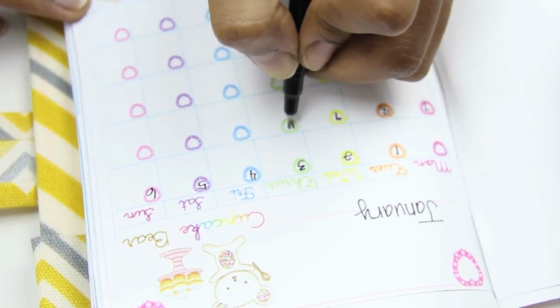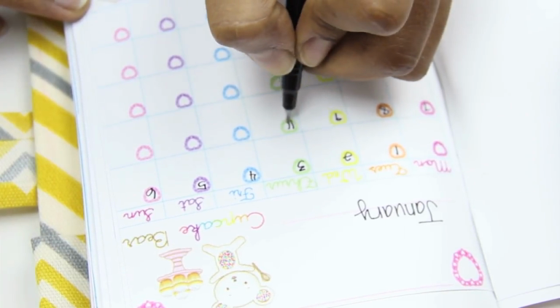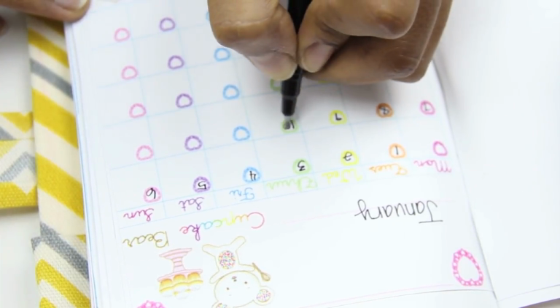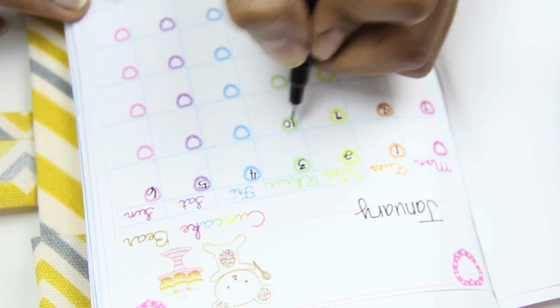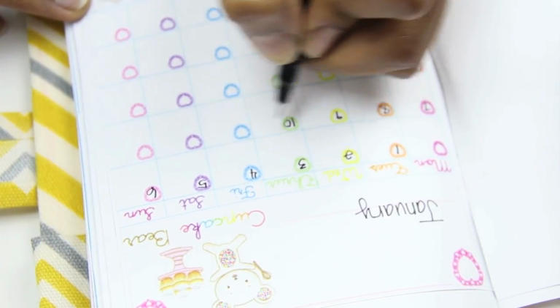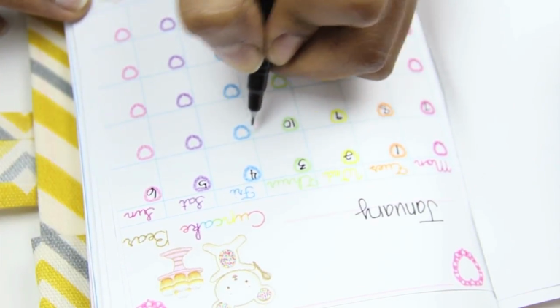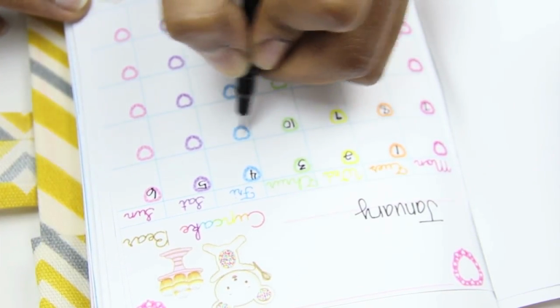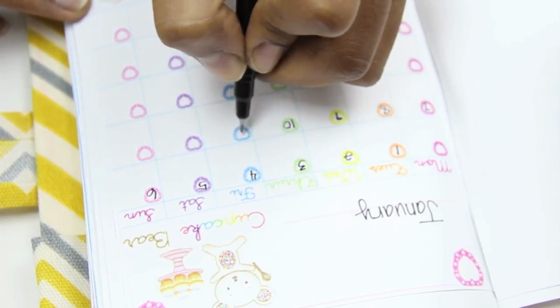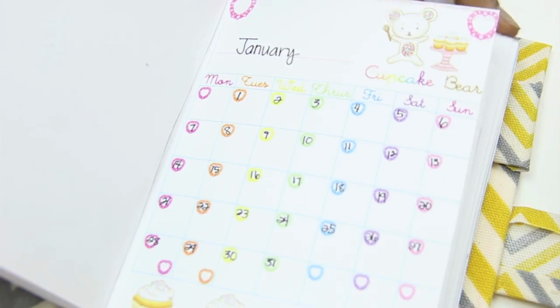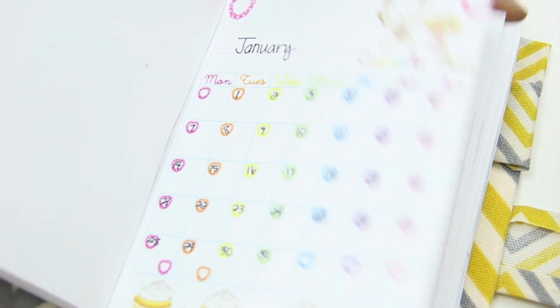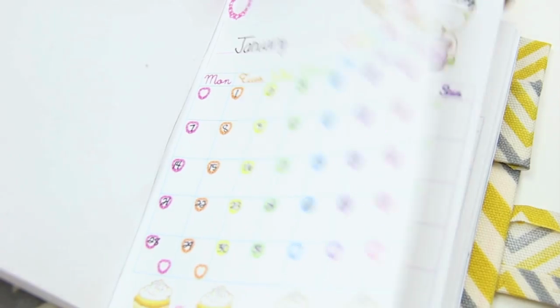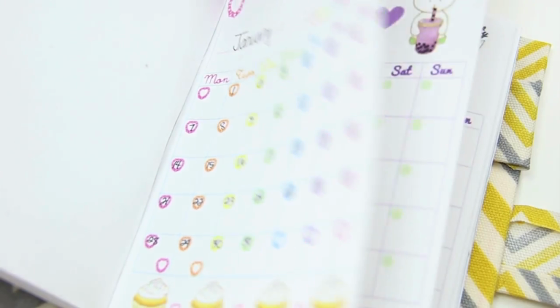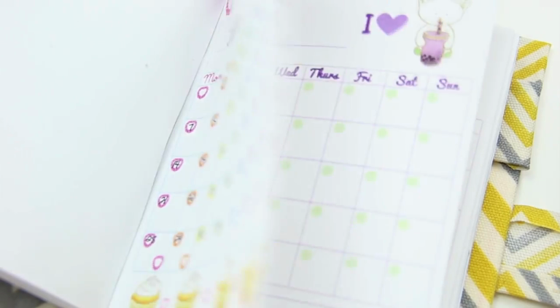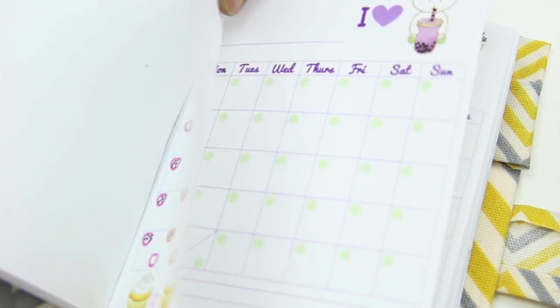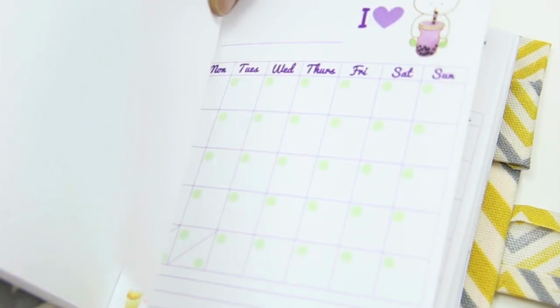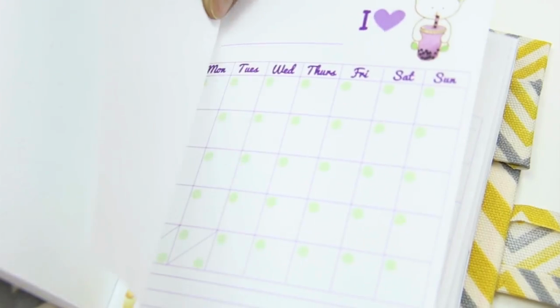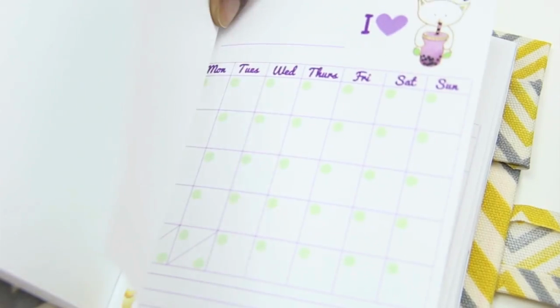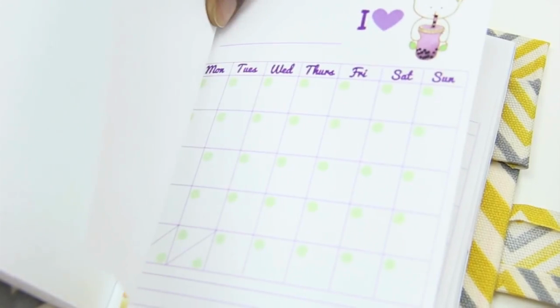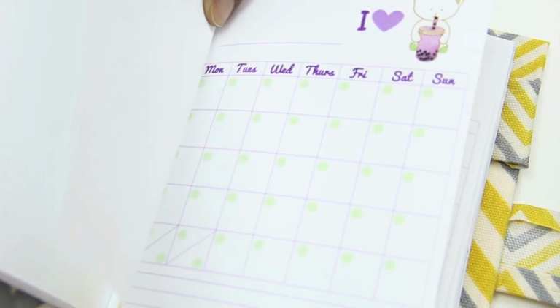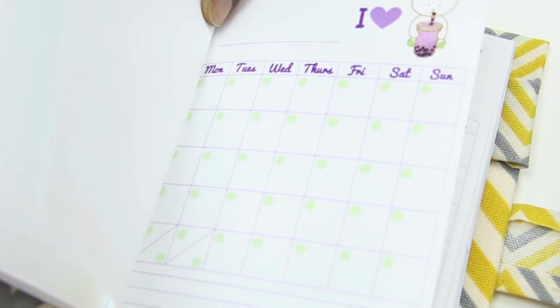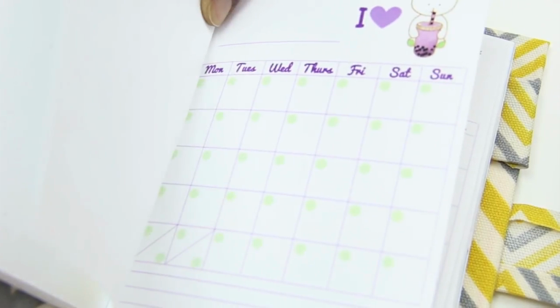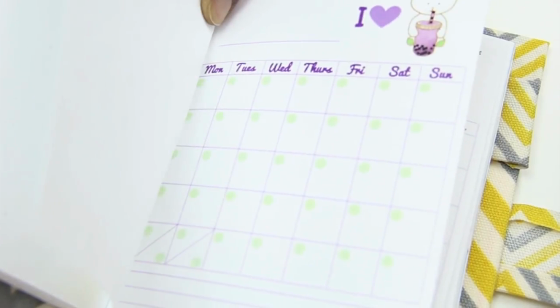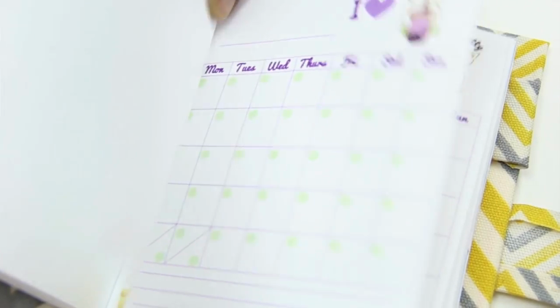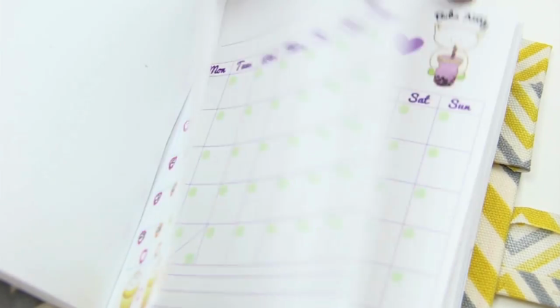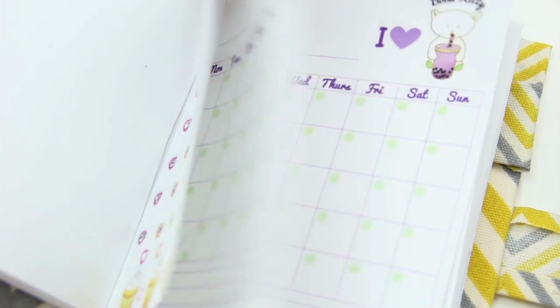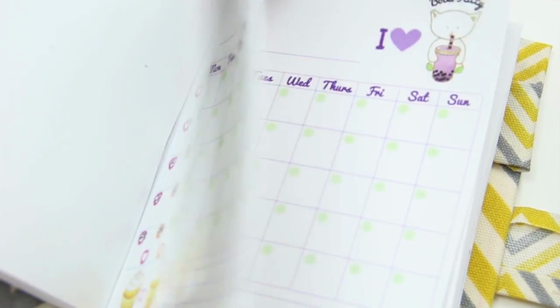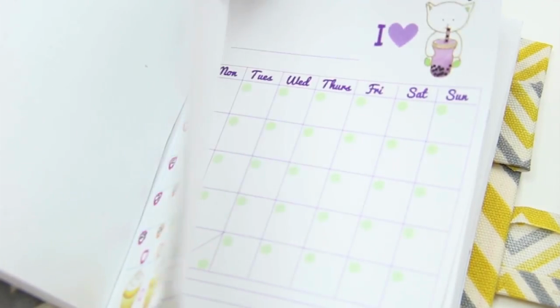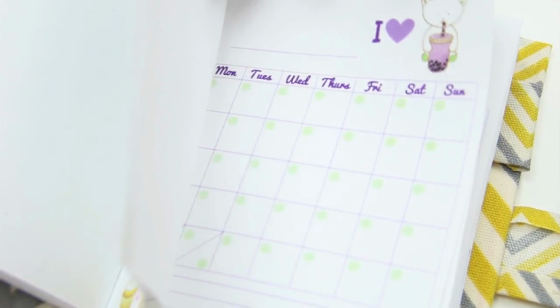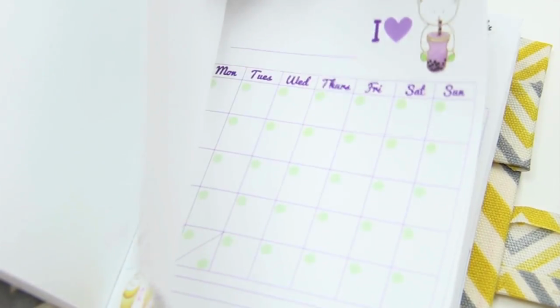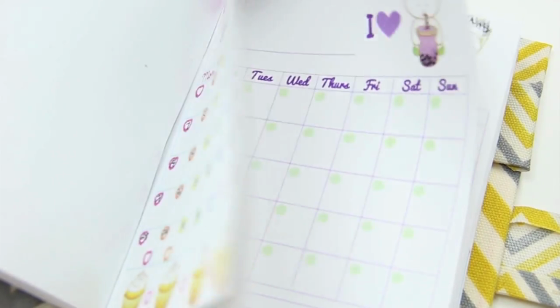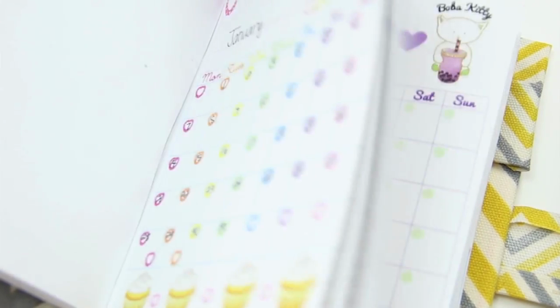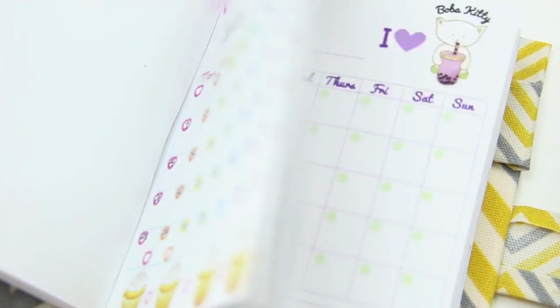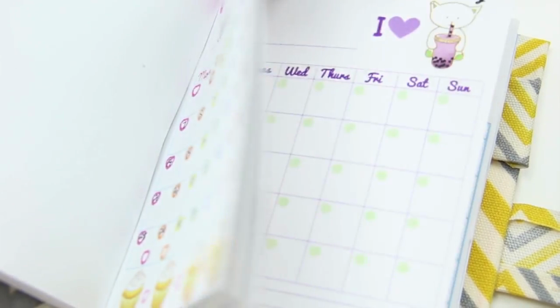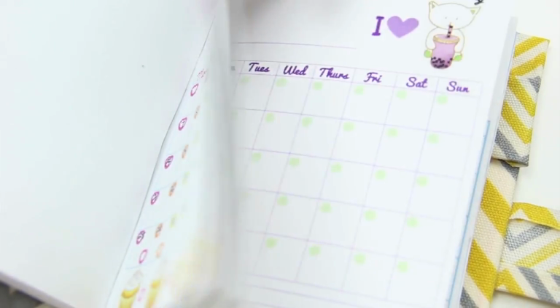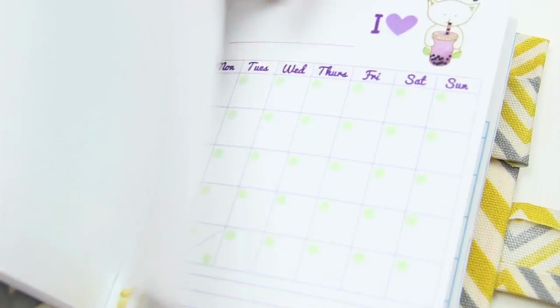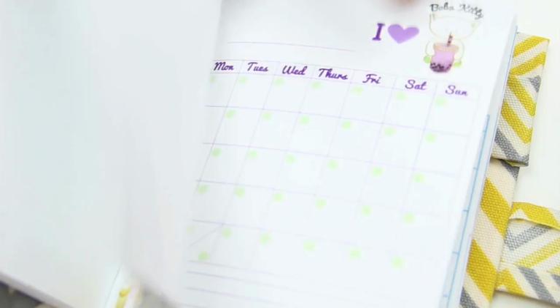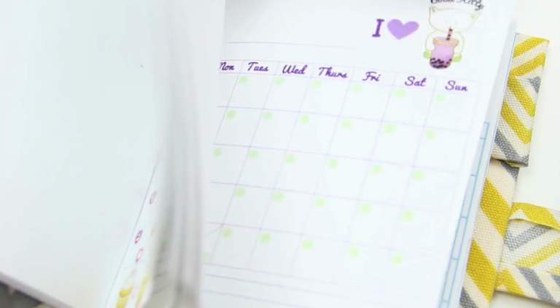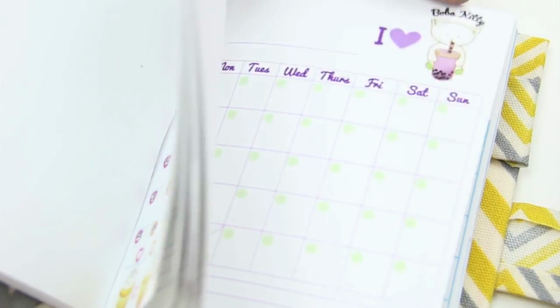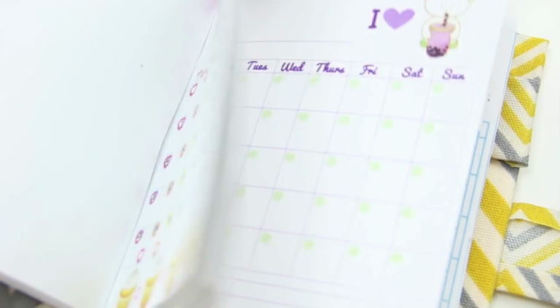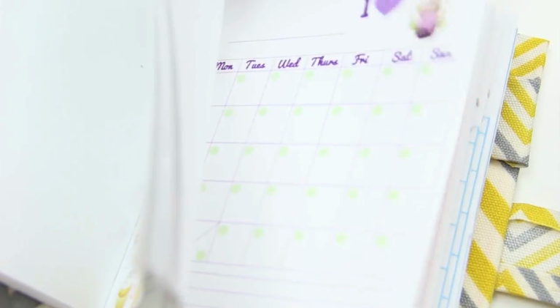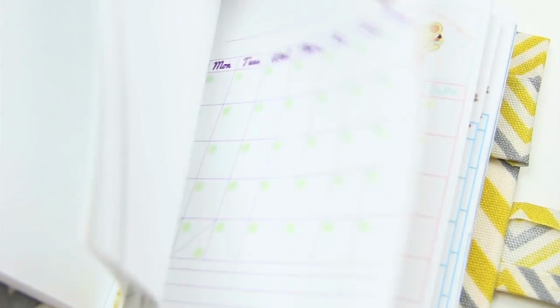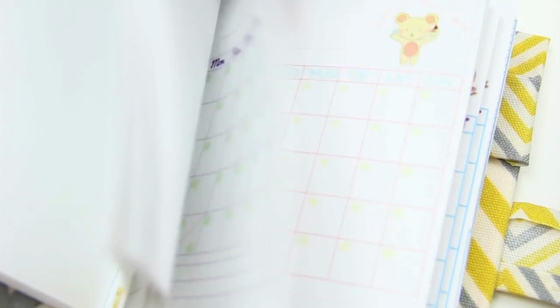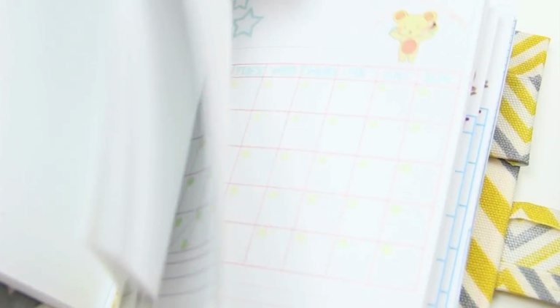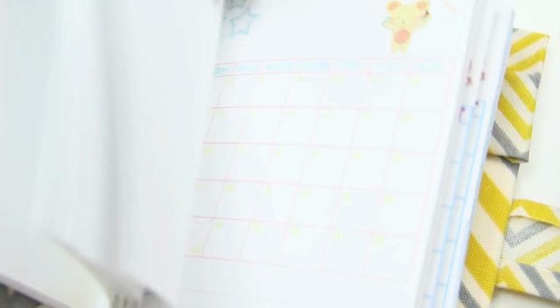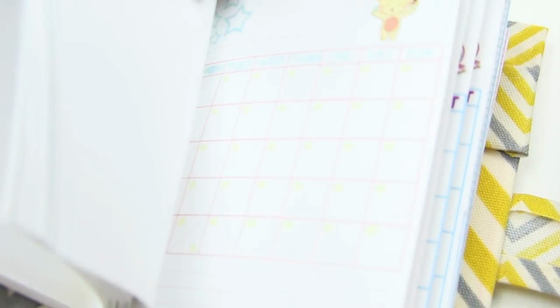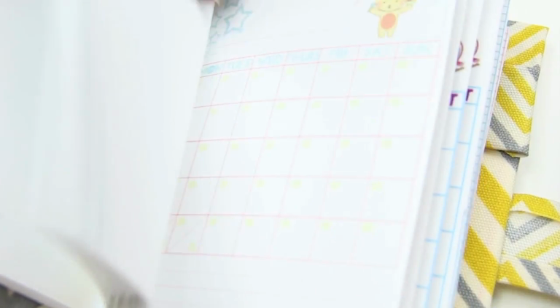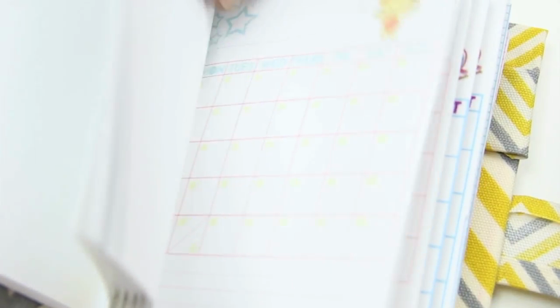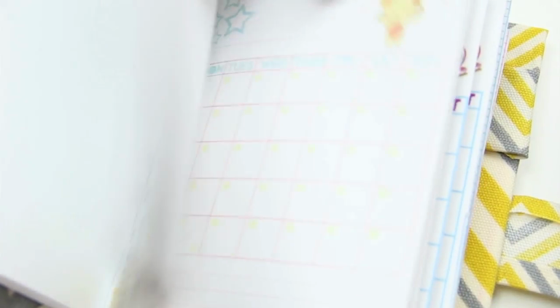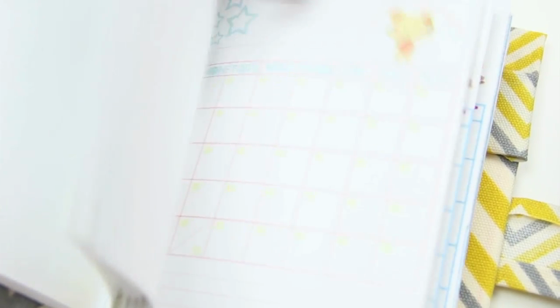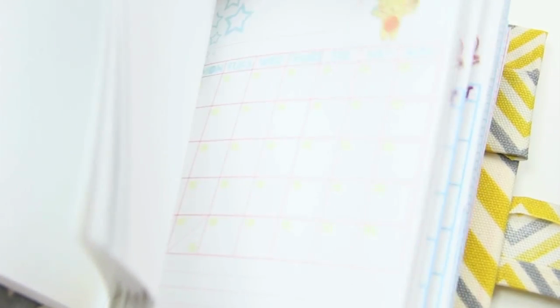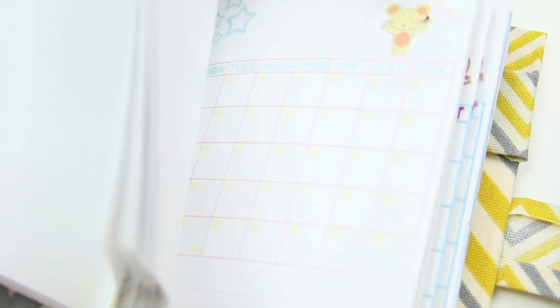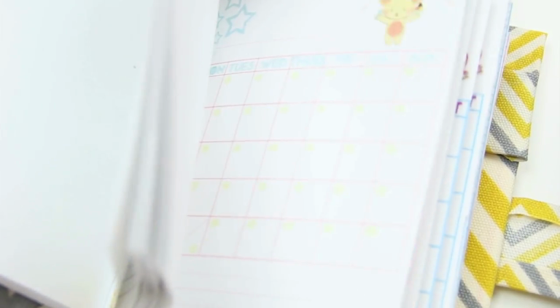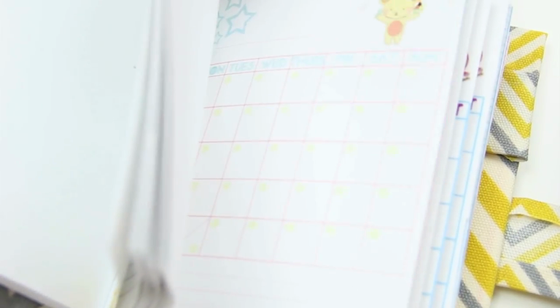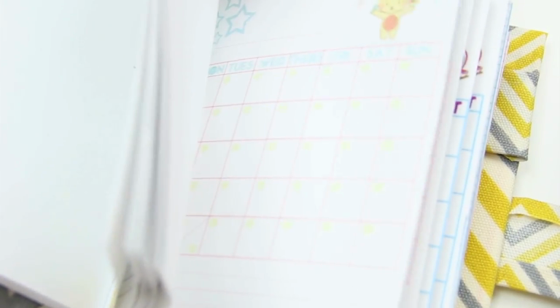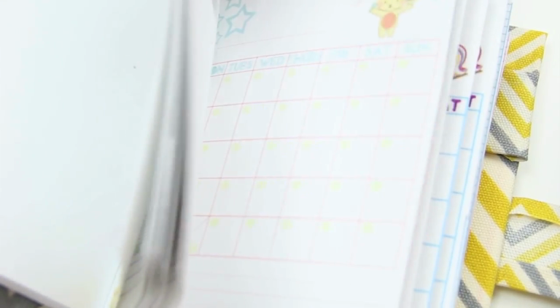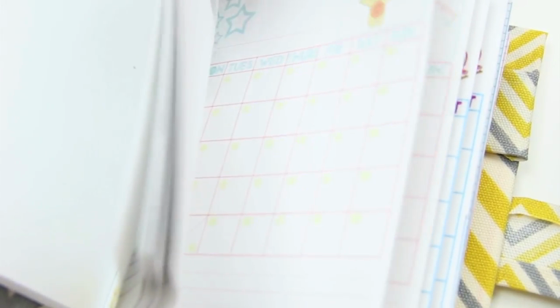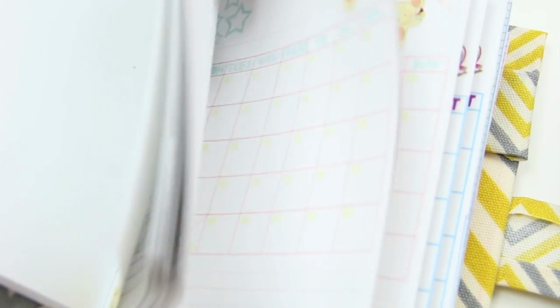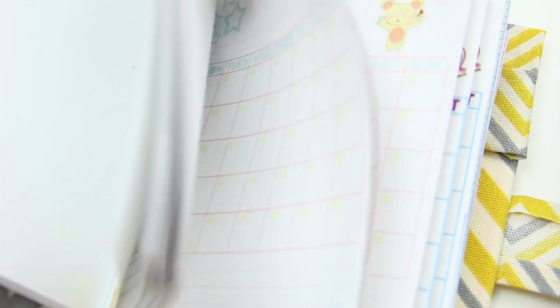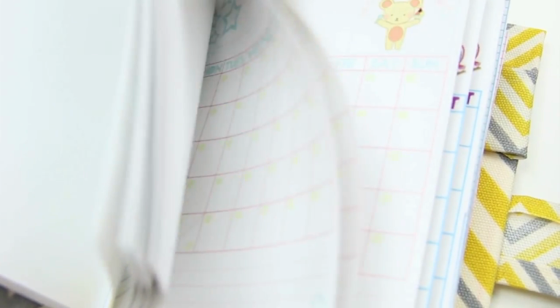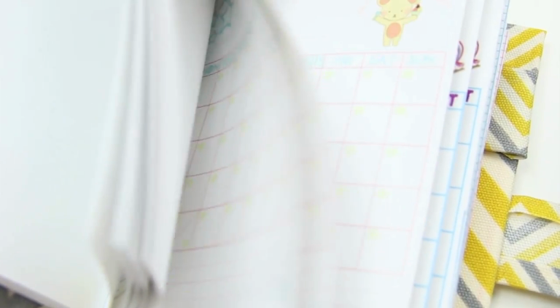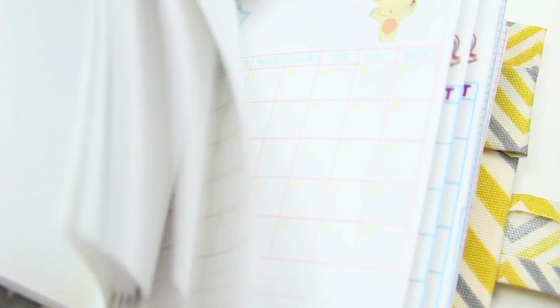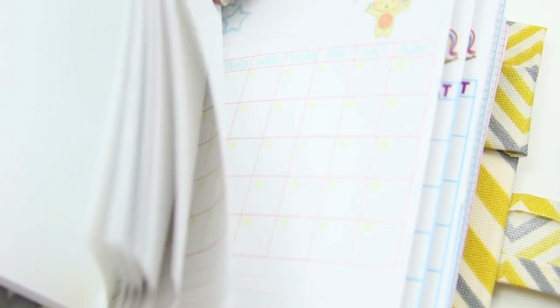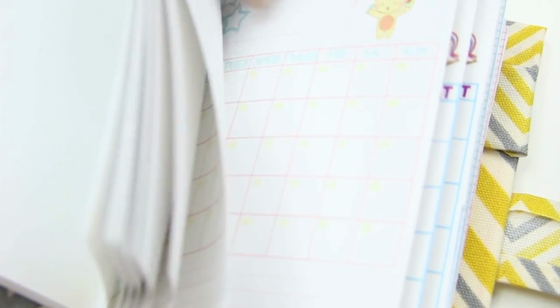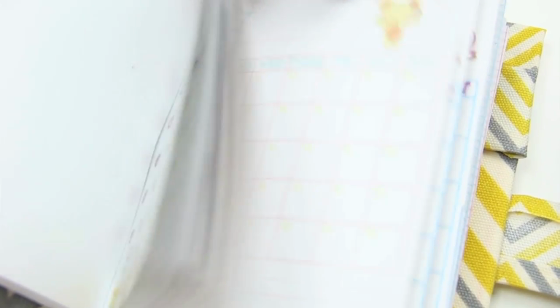And when everything is dry, you can start using your planner and having fun and organizing everything that you need to do.